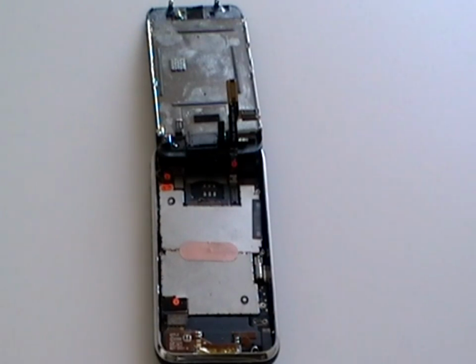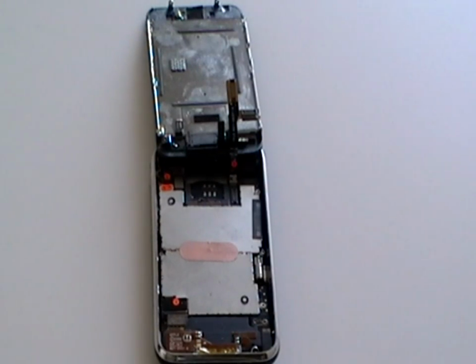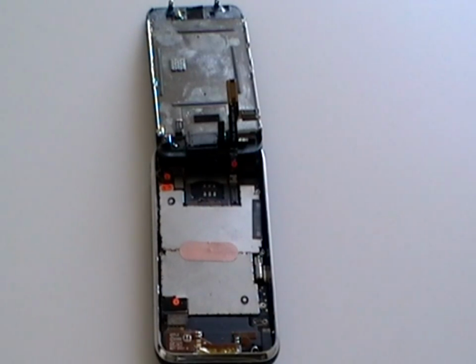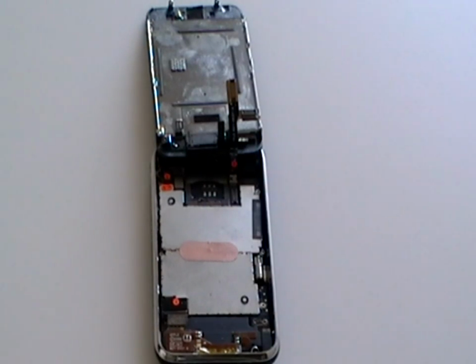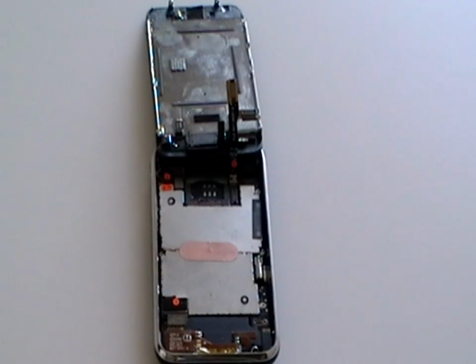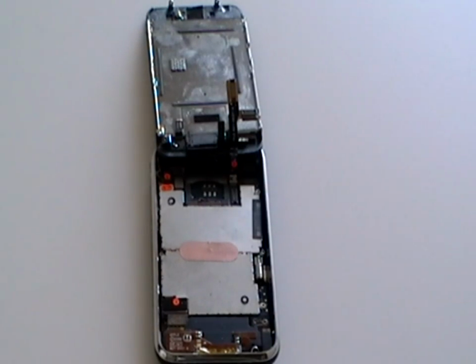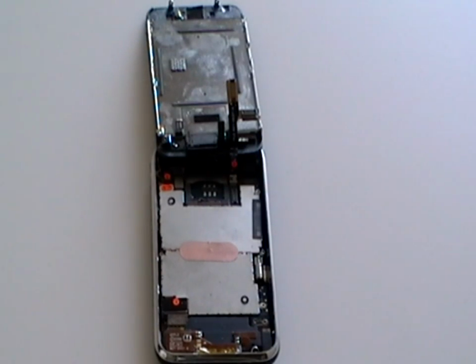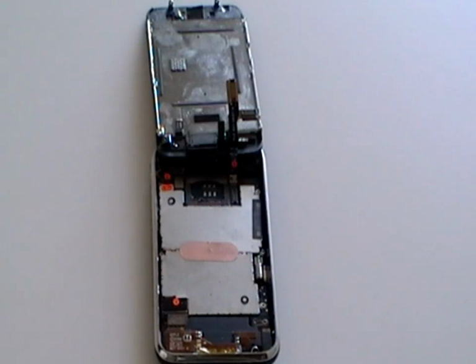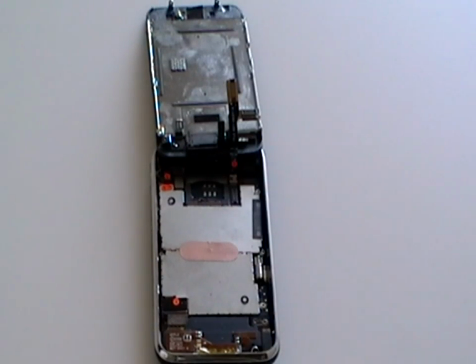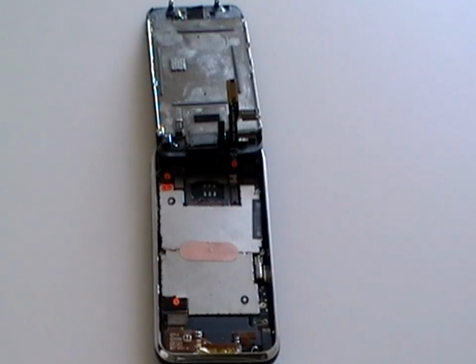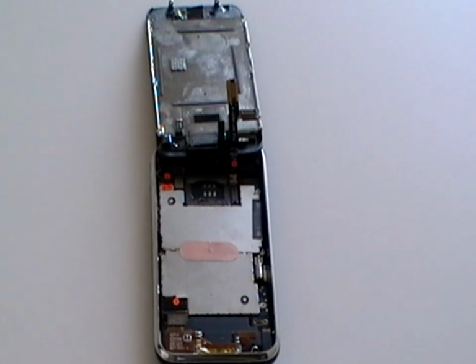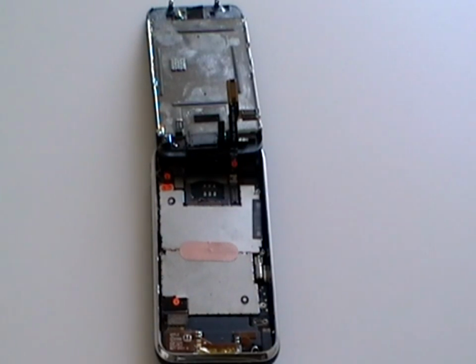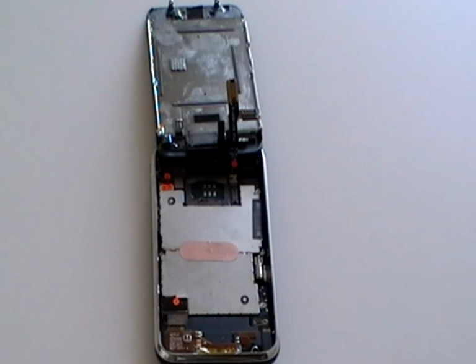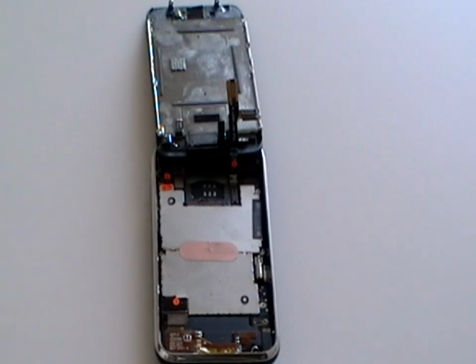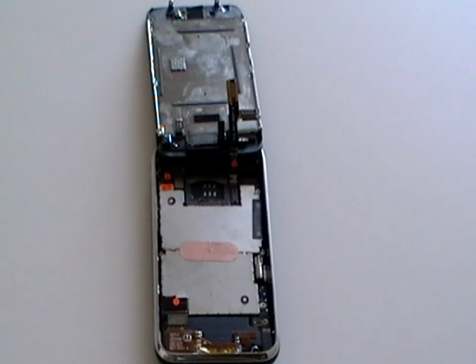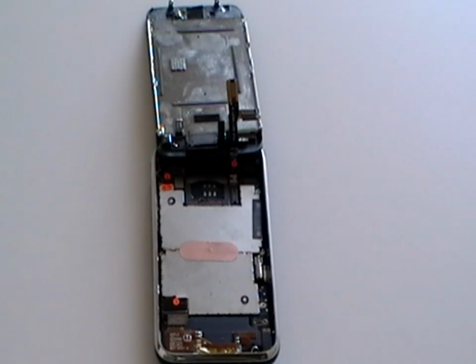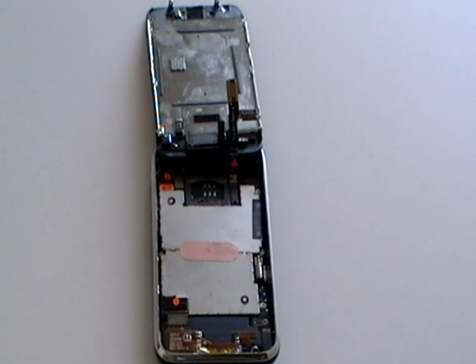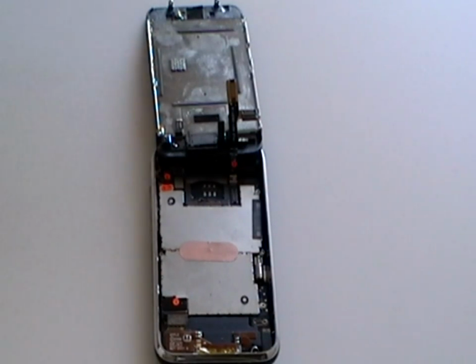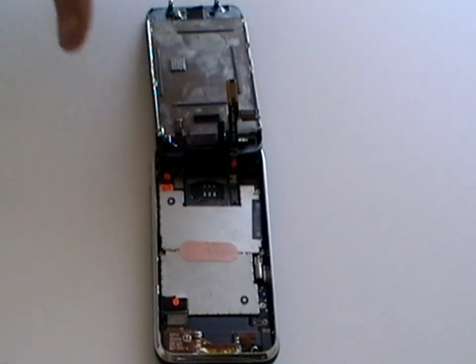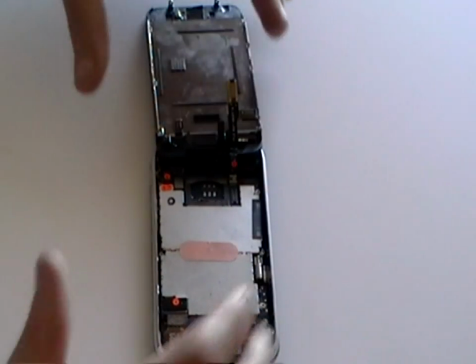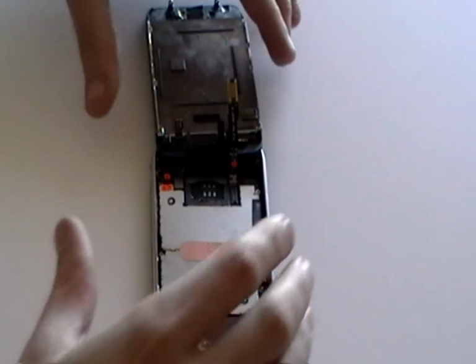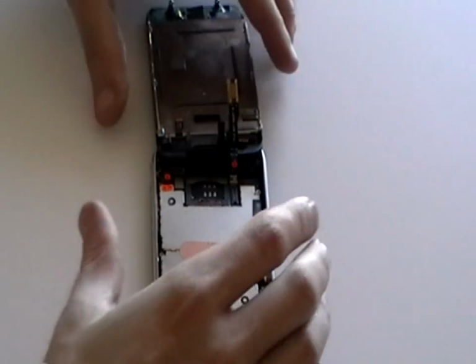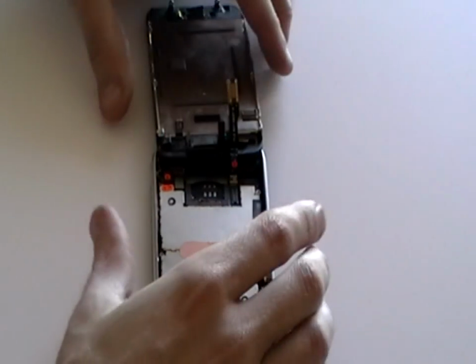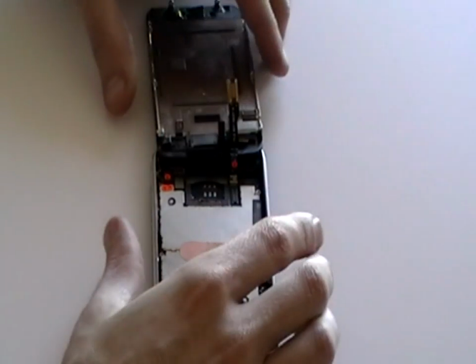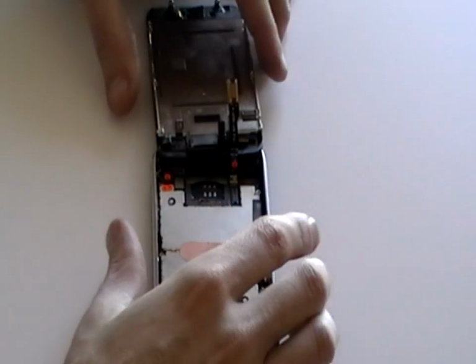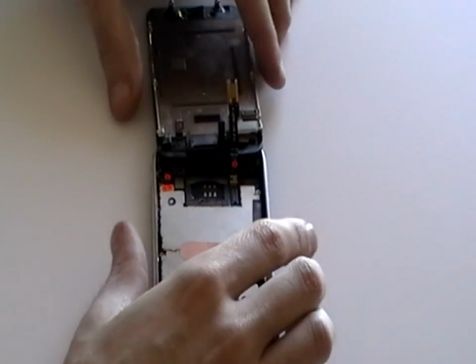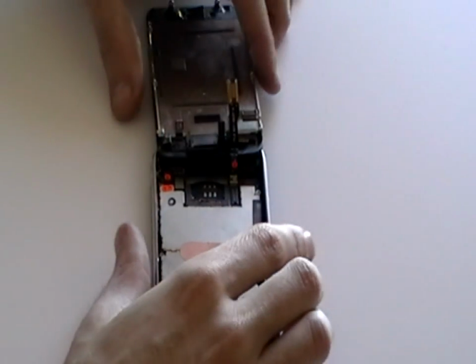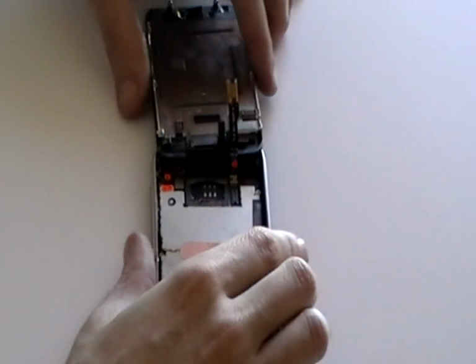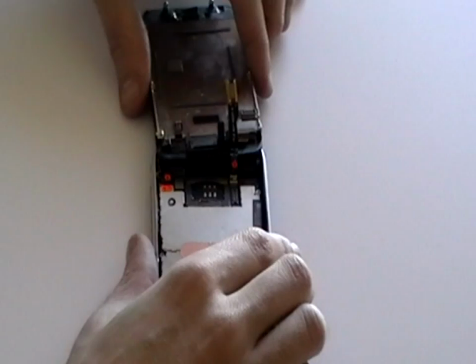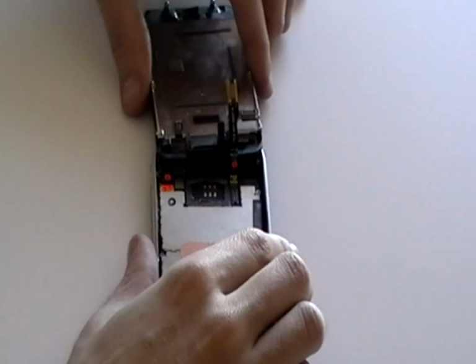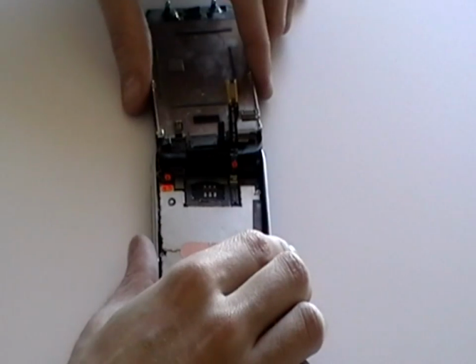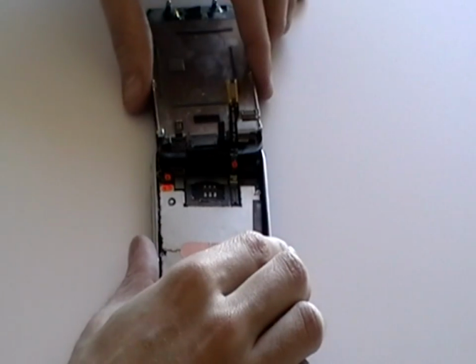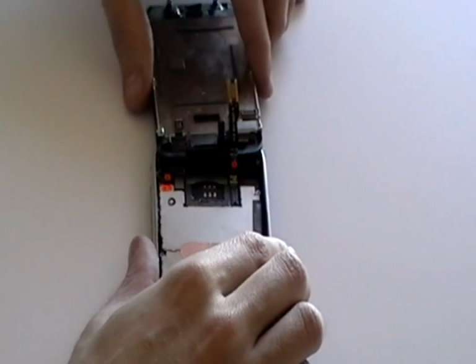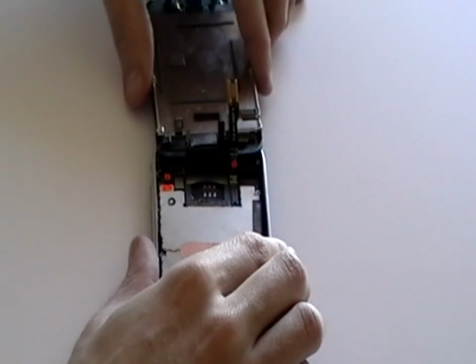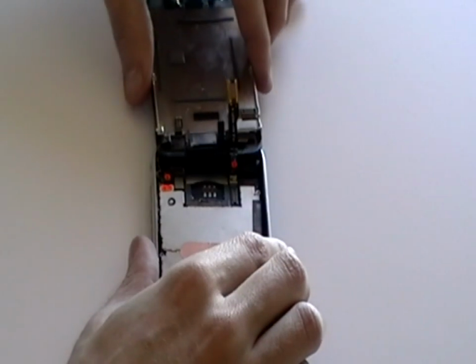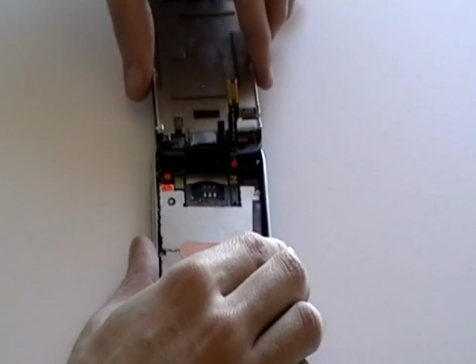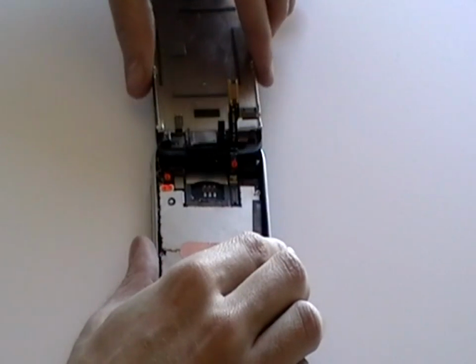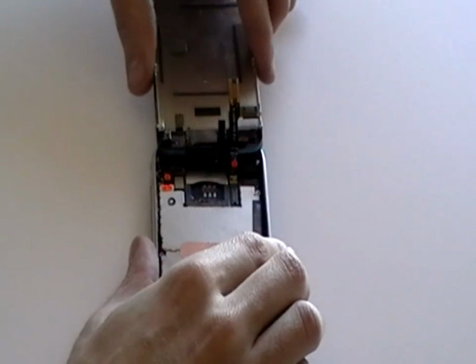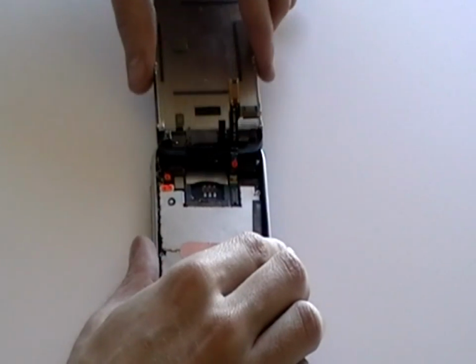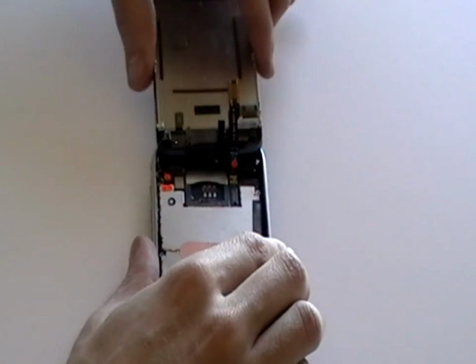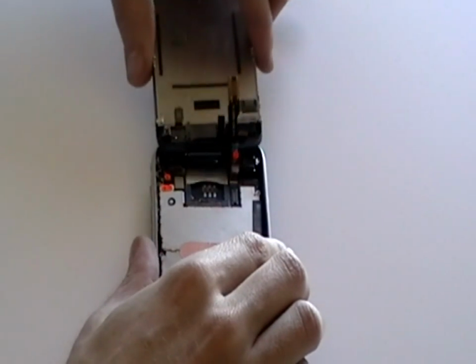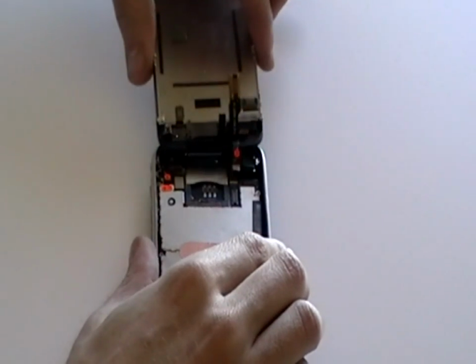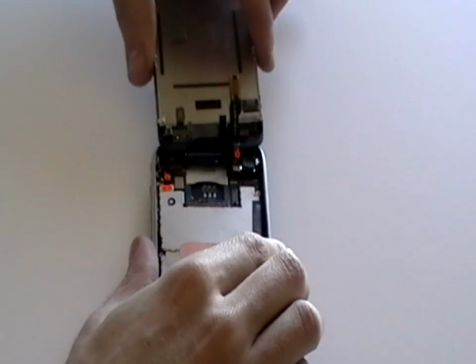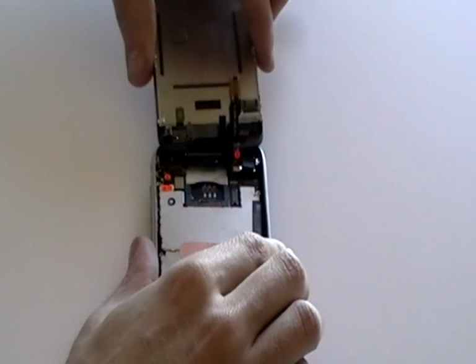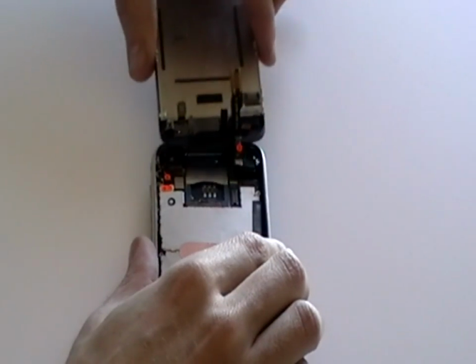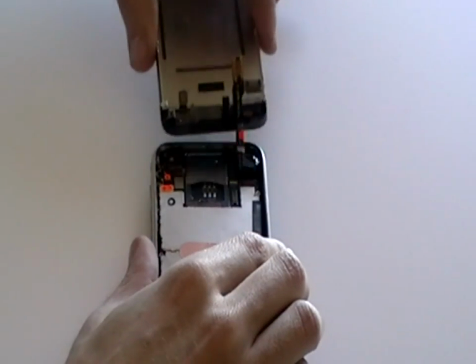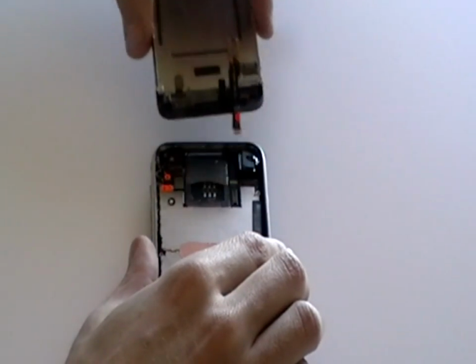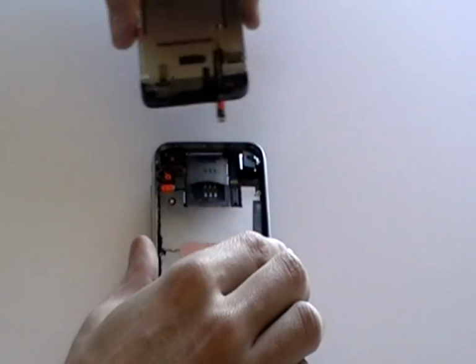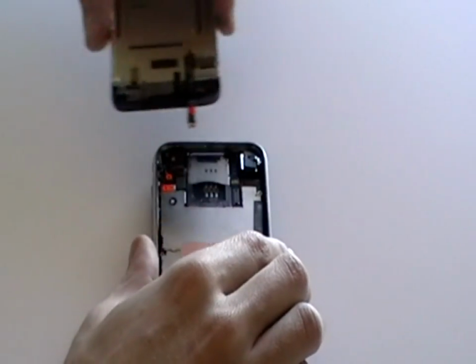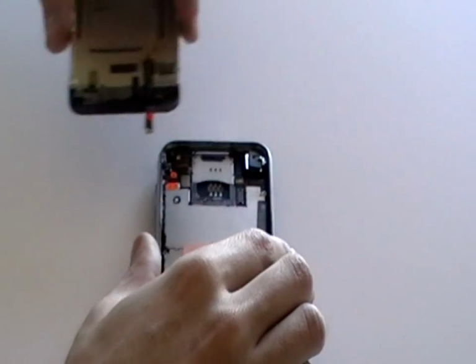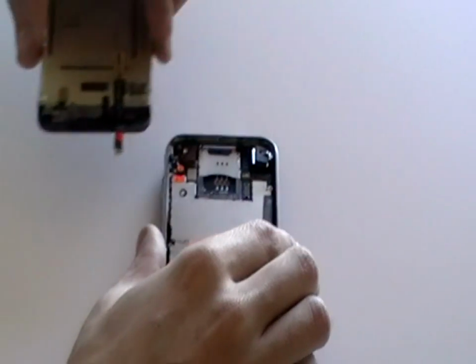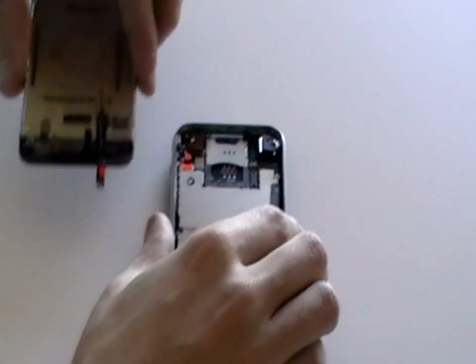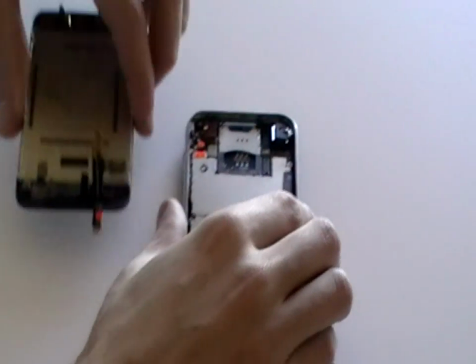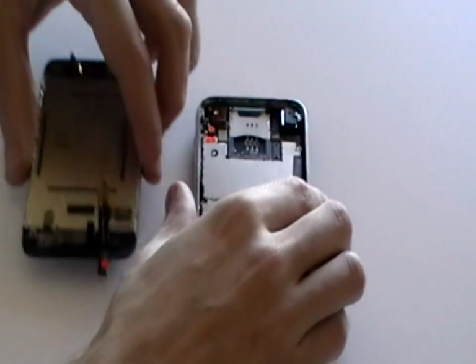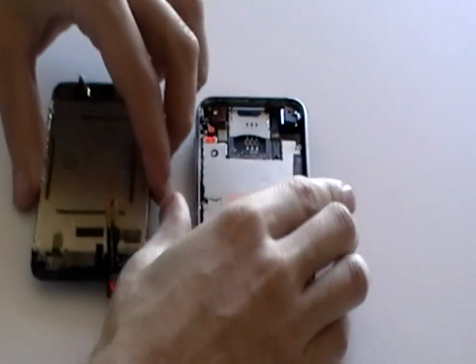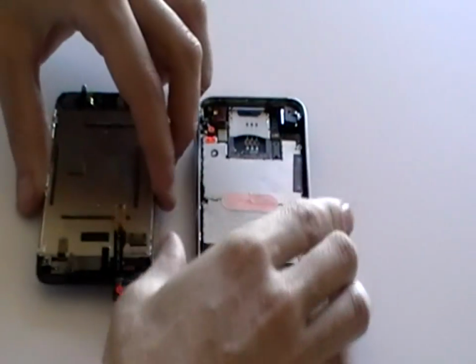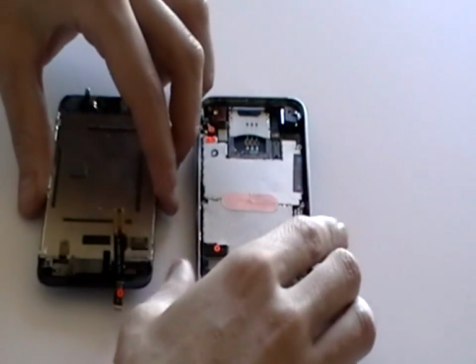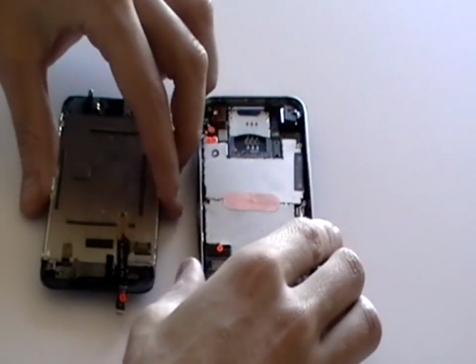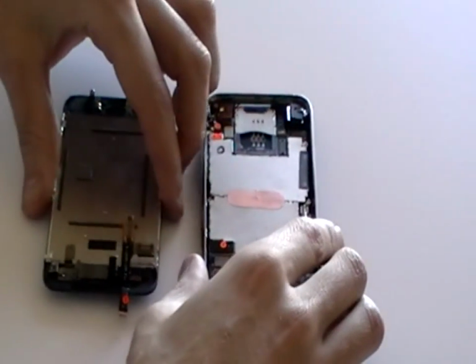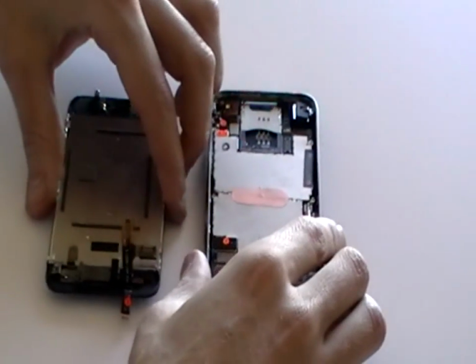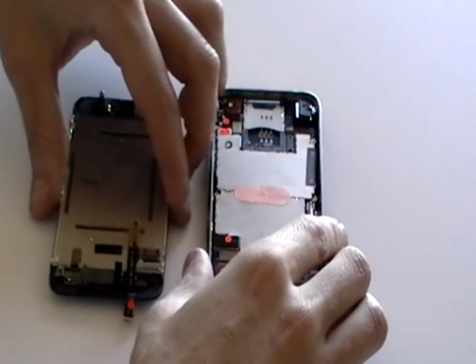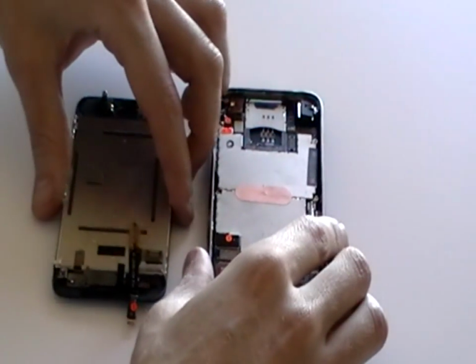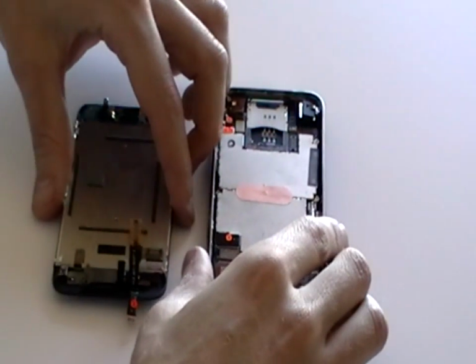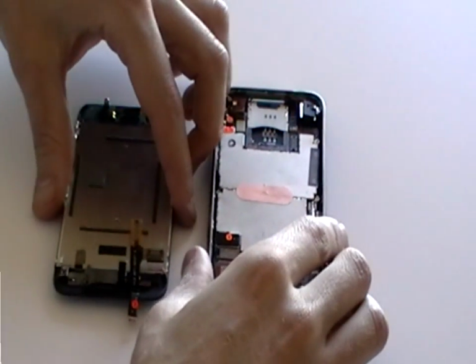Now that the jaw connector has been opened, we can carefully remove the digitizer glass from the rear.